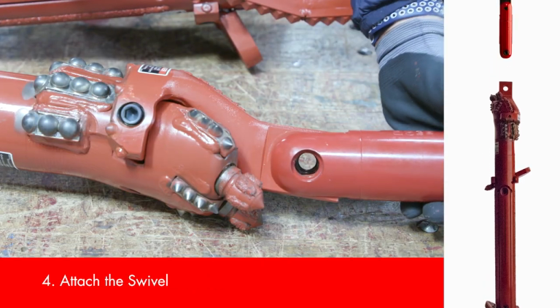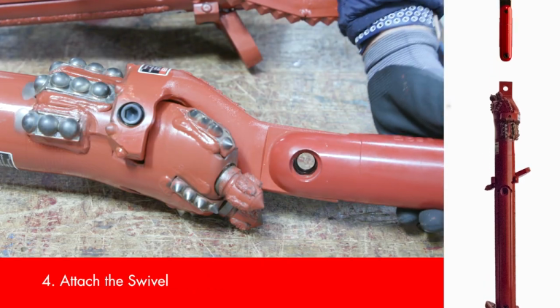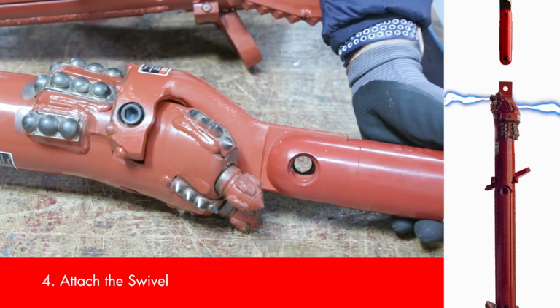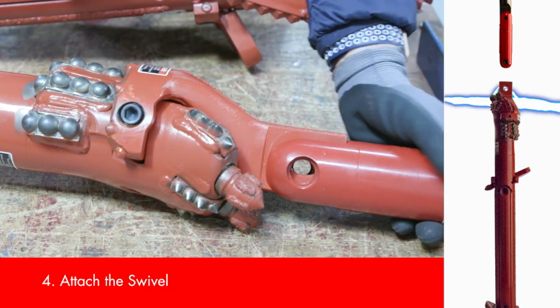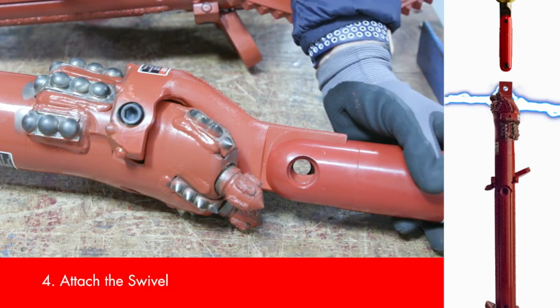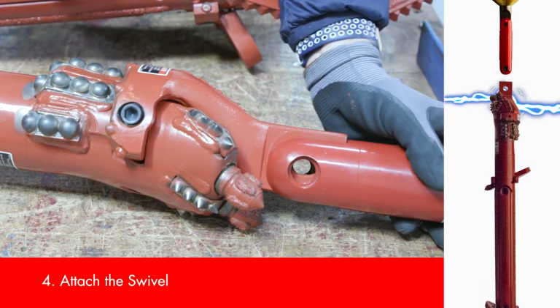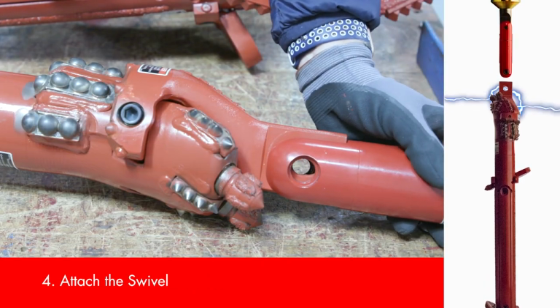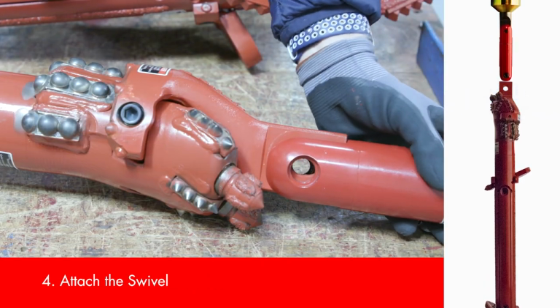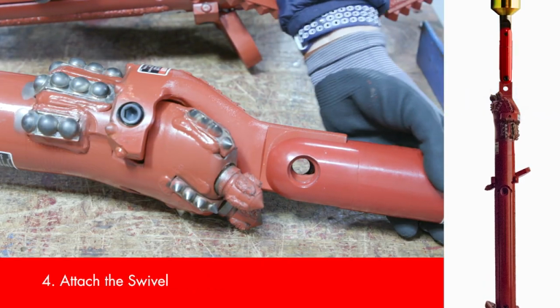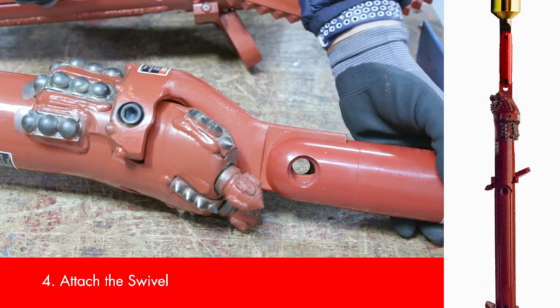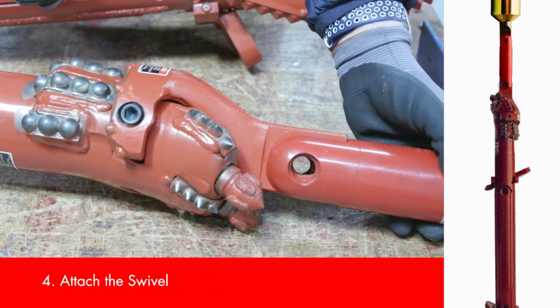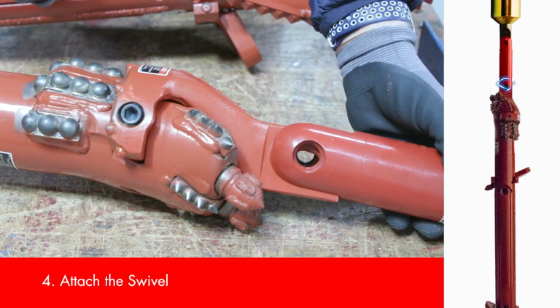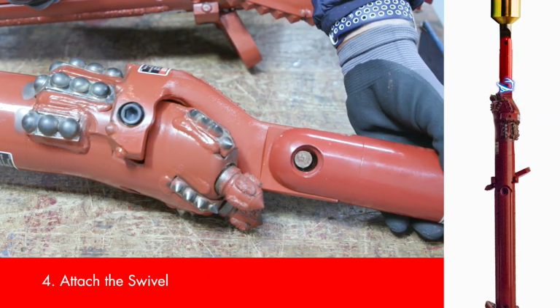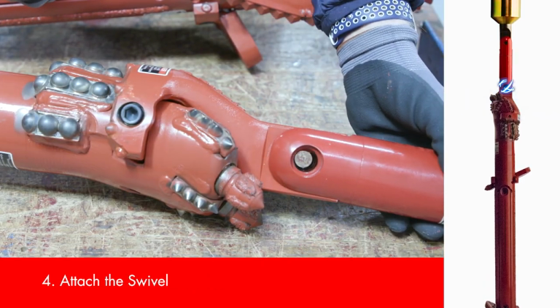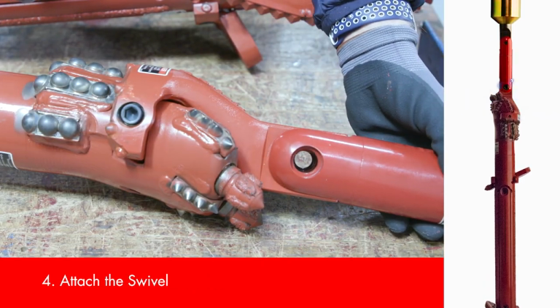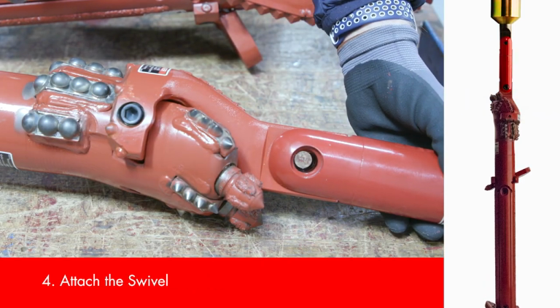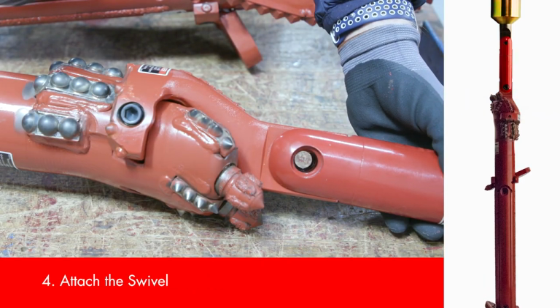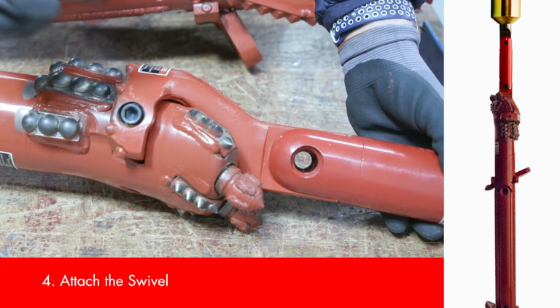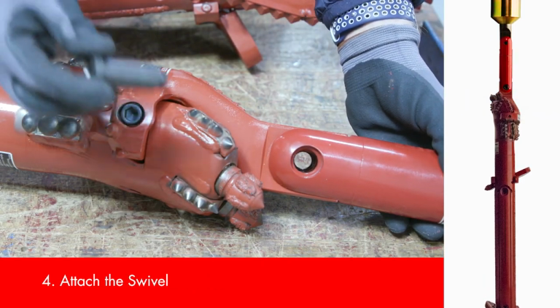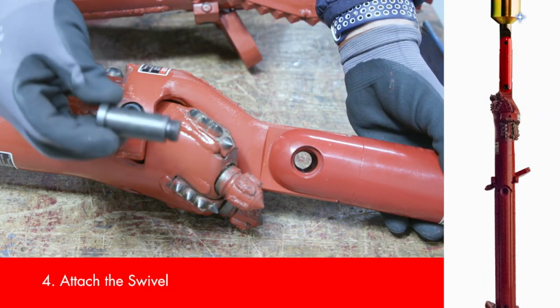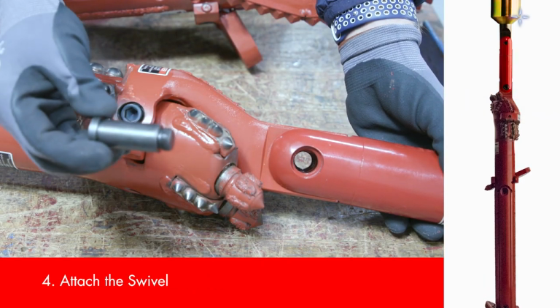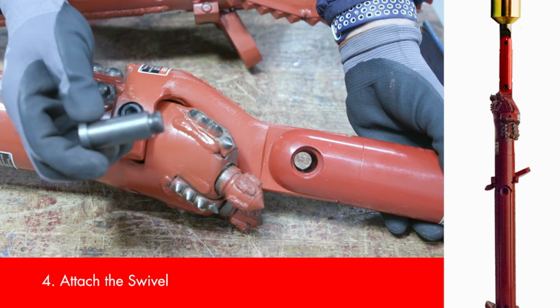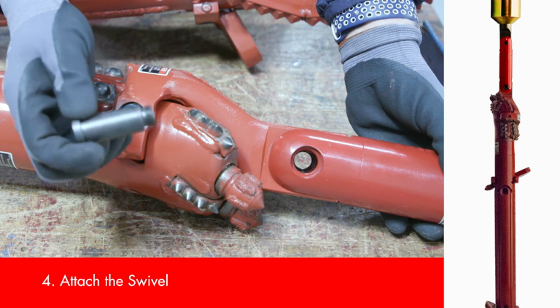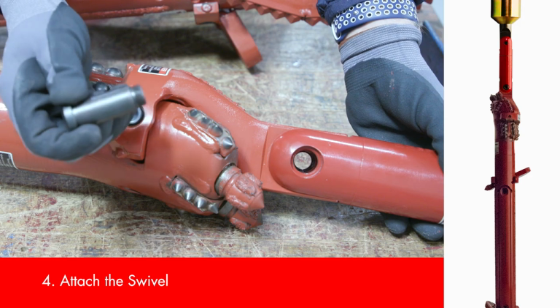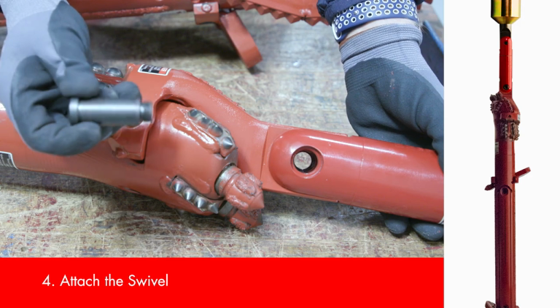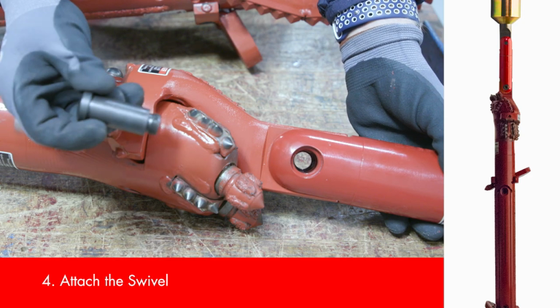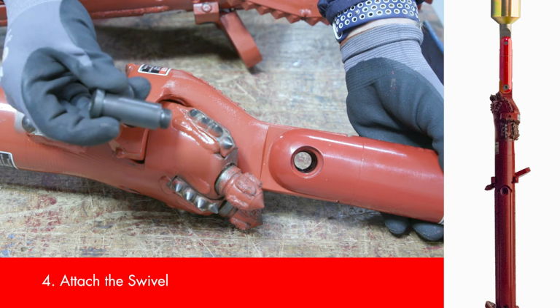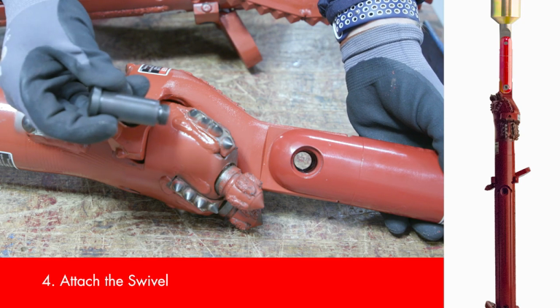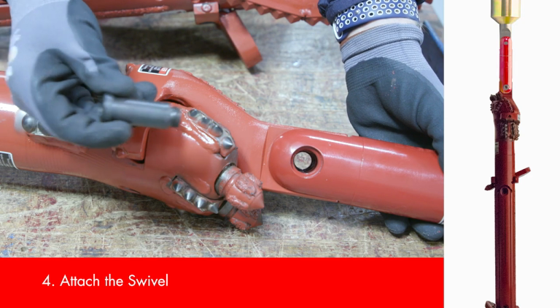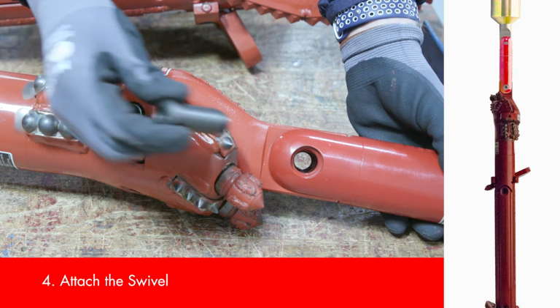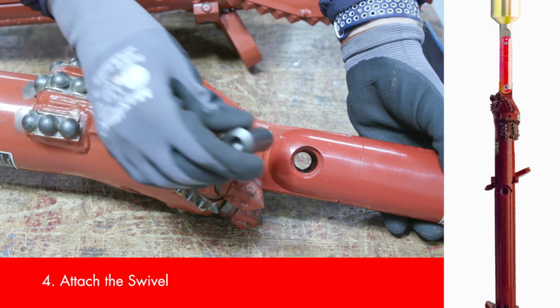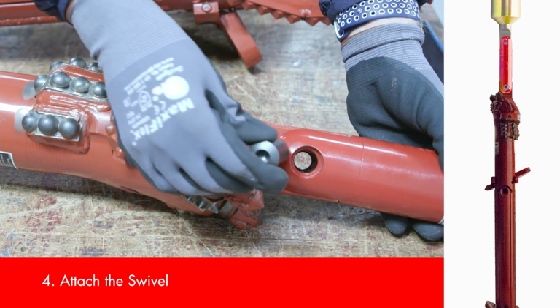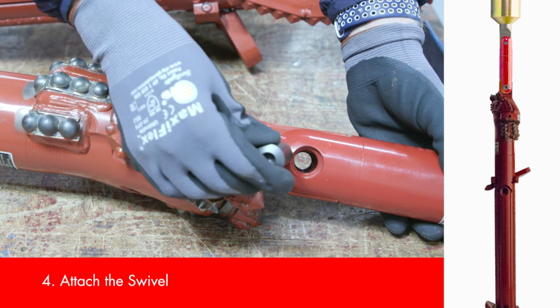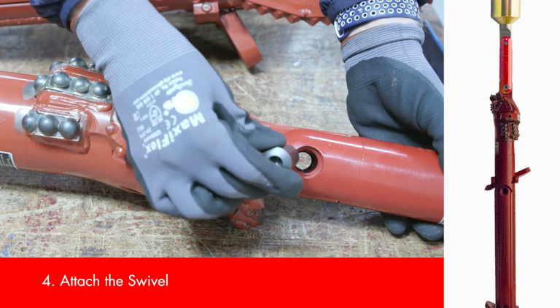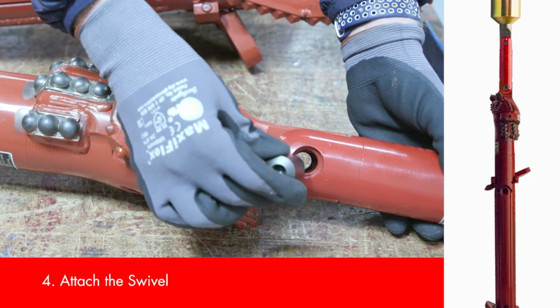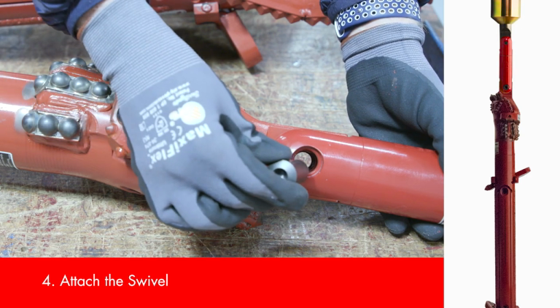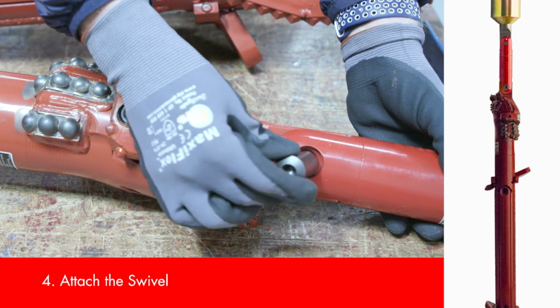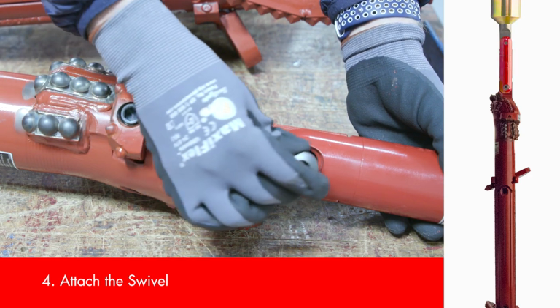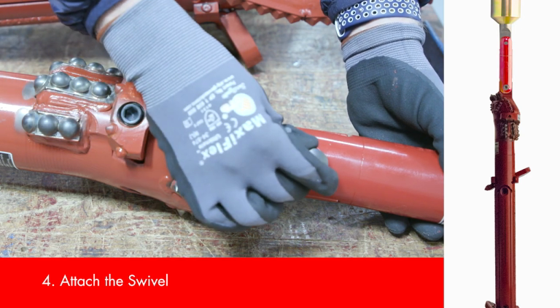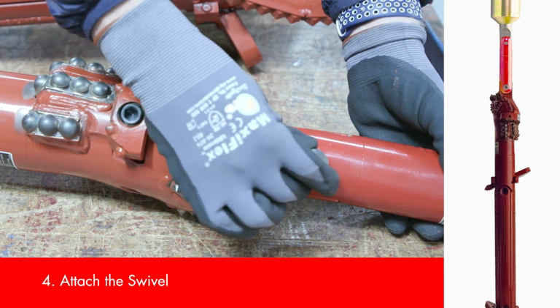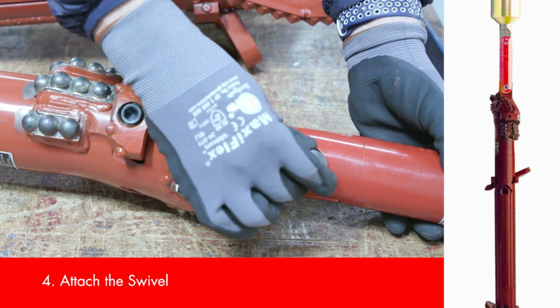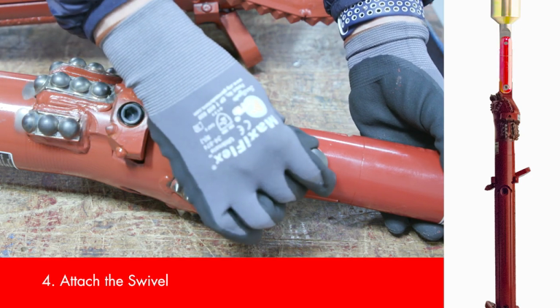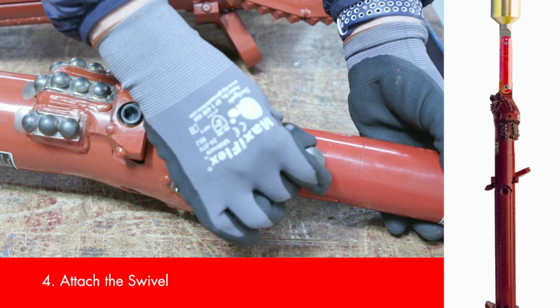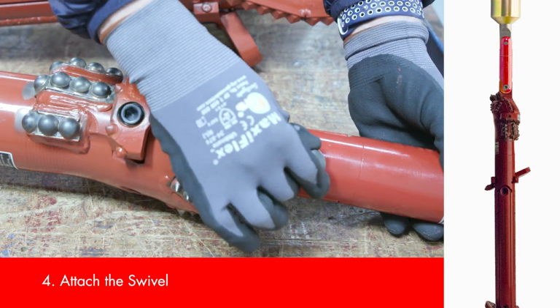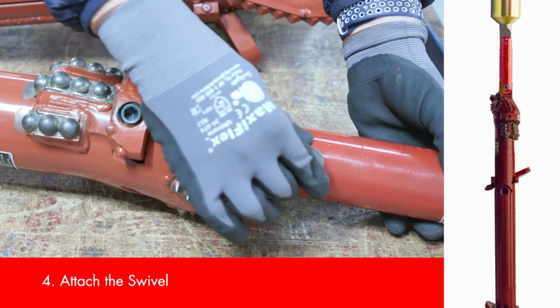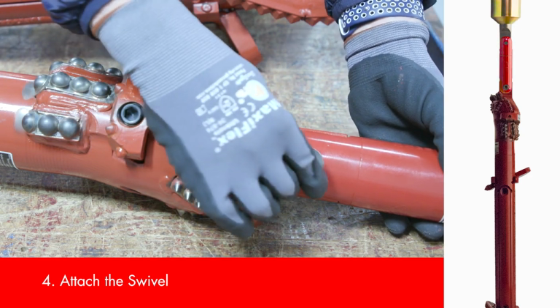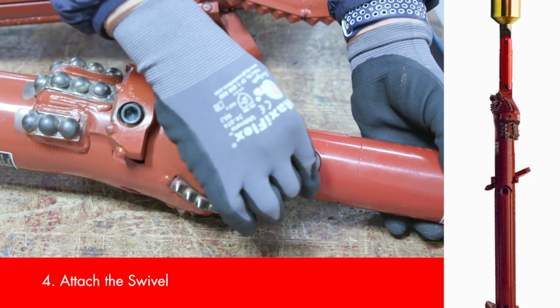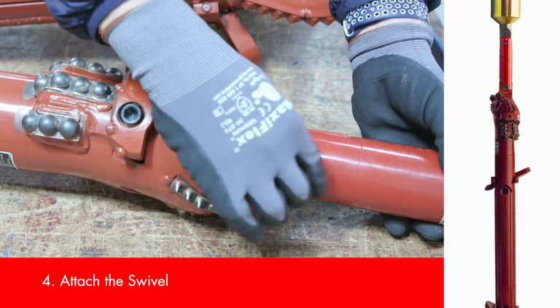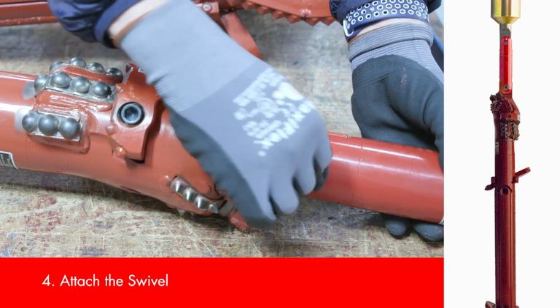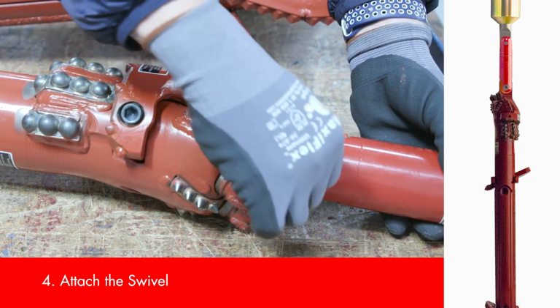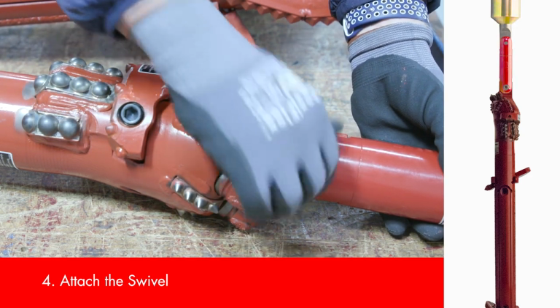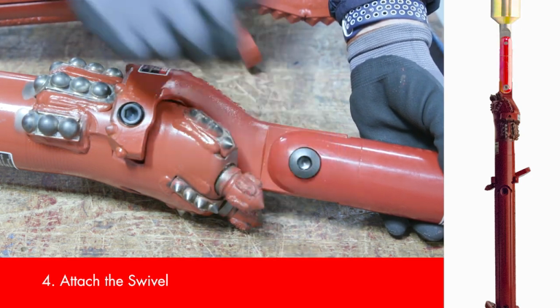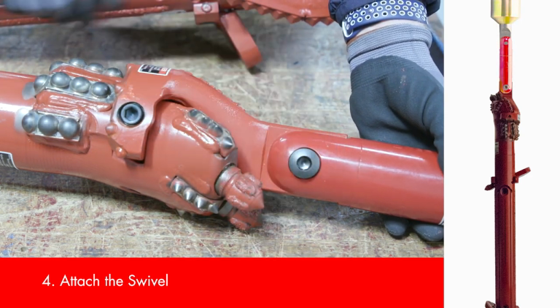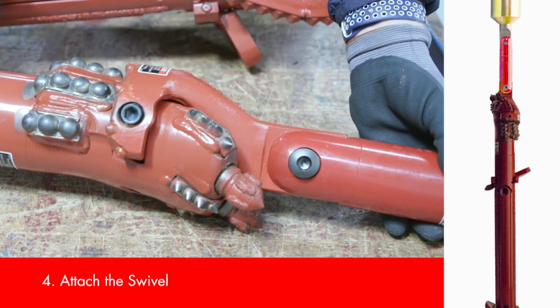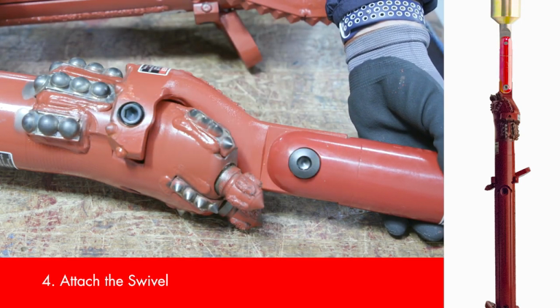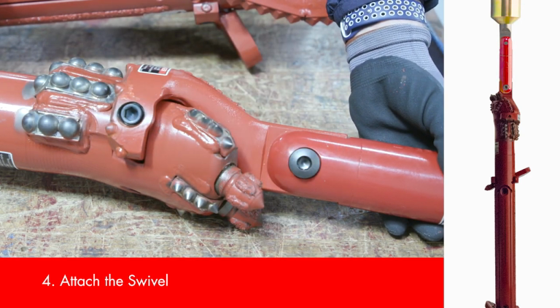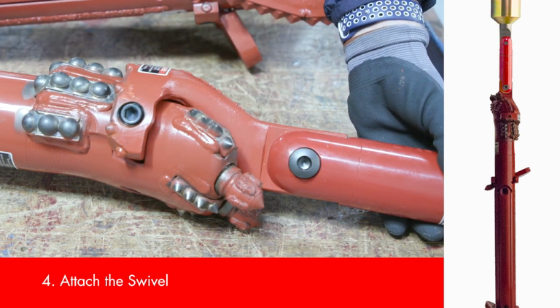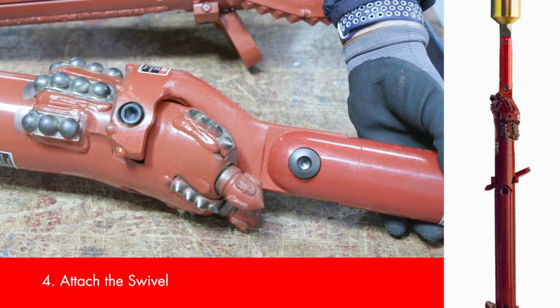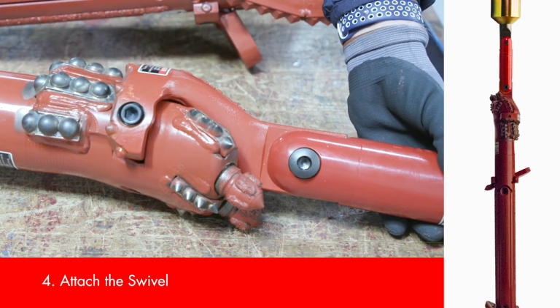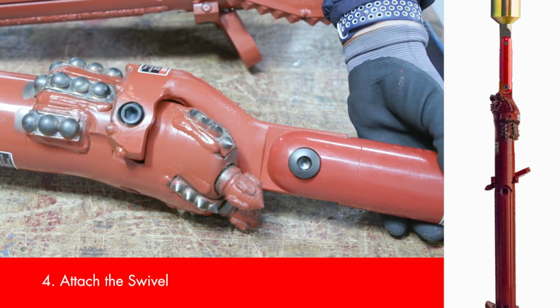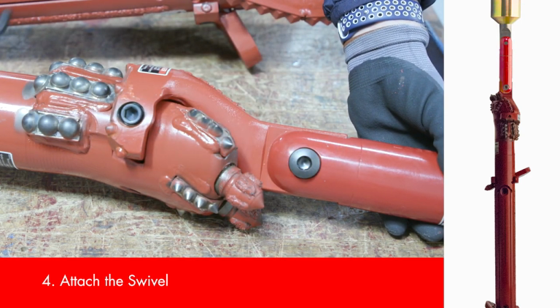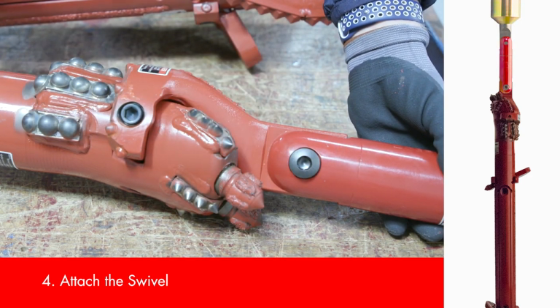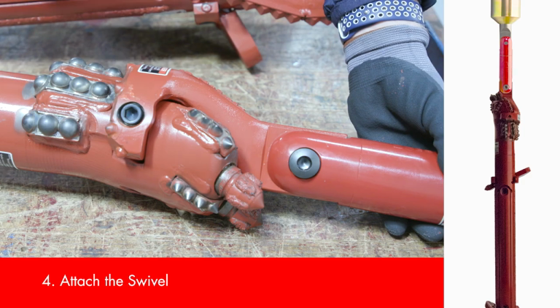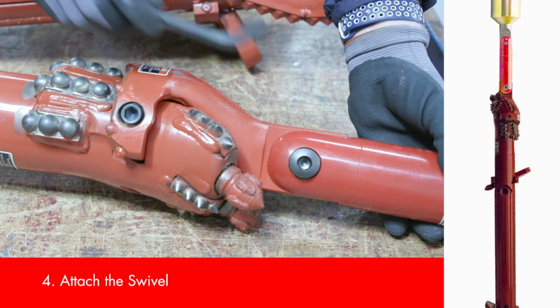In the last step, the swivel — engineered to keep your product from rotating along with the drill head — will attach directly onto the Eagle Eye.